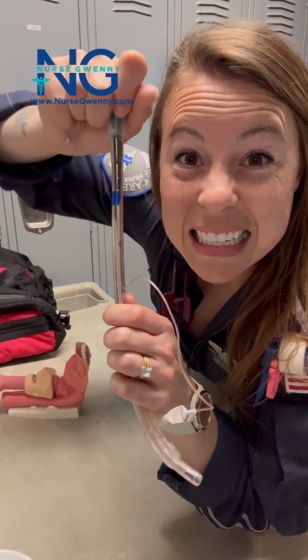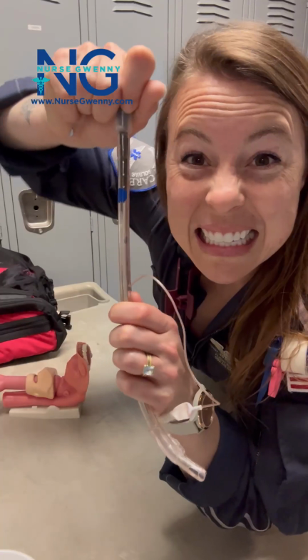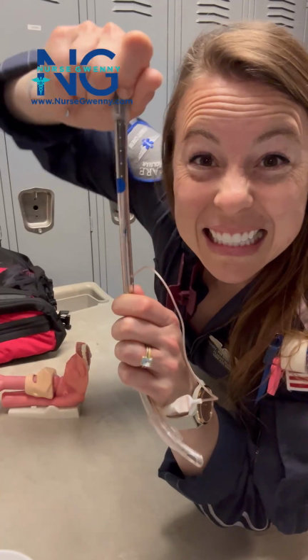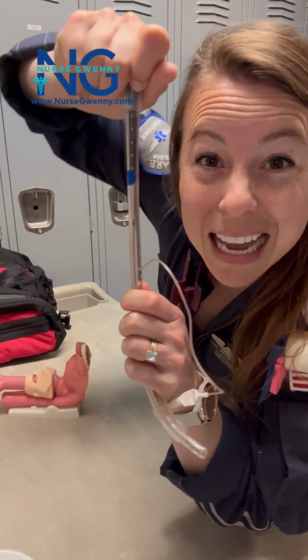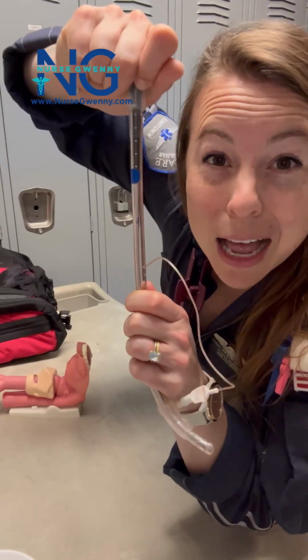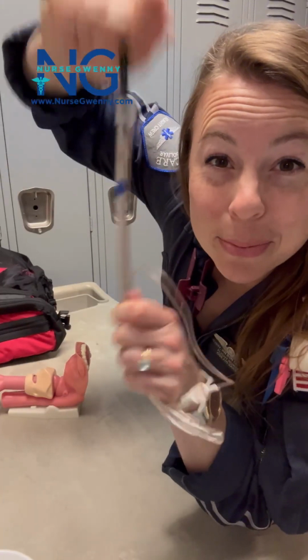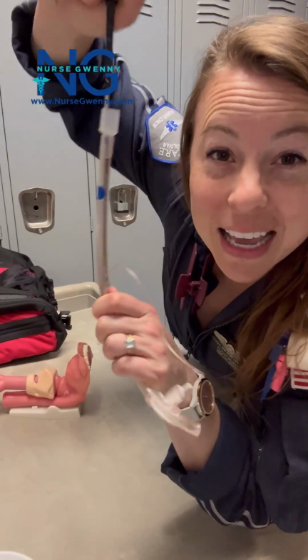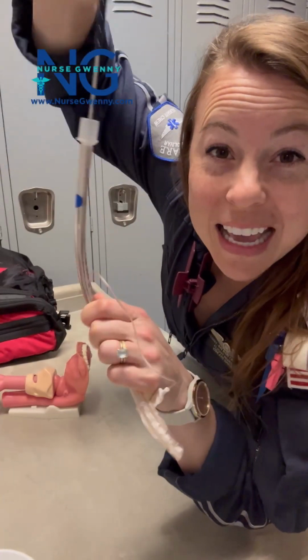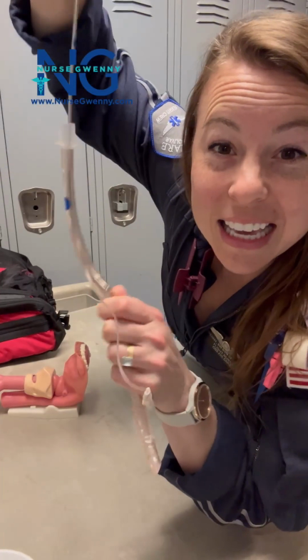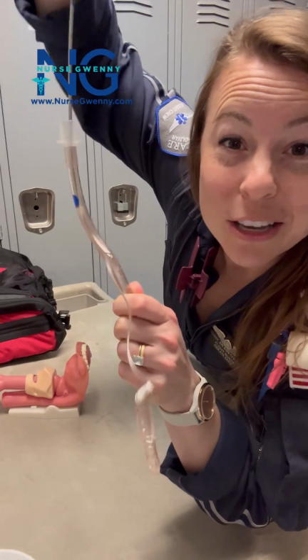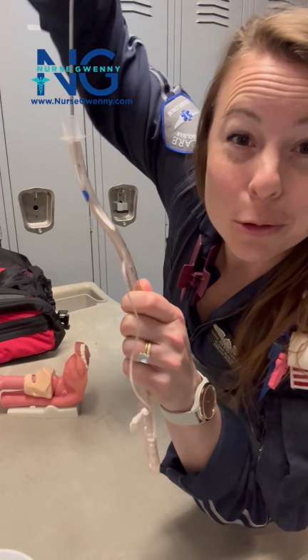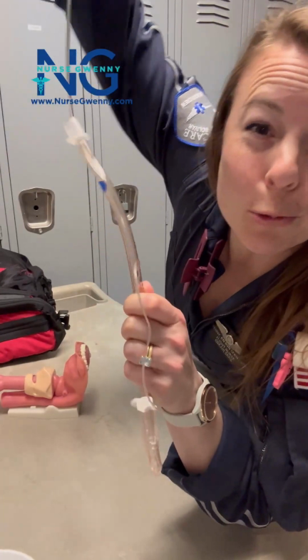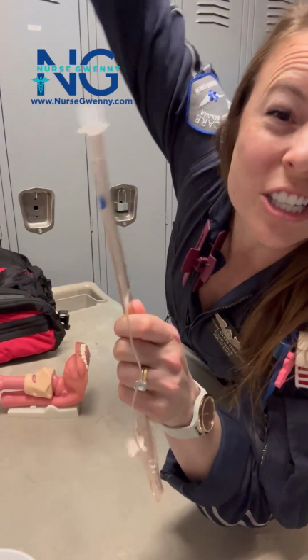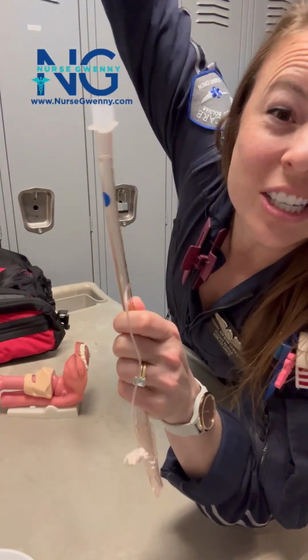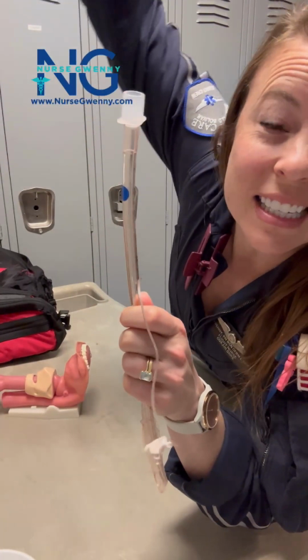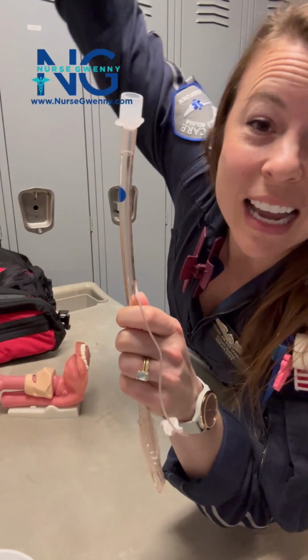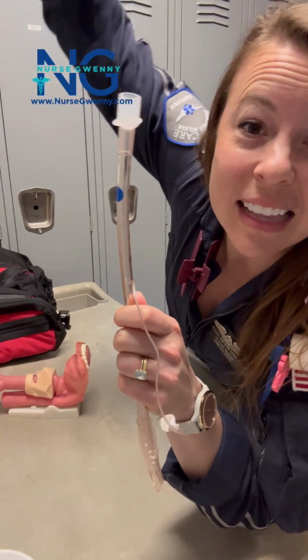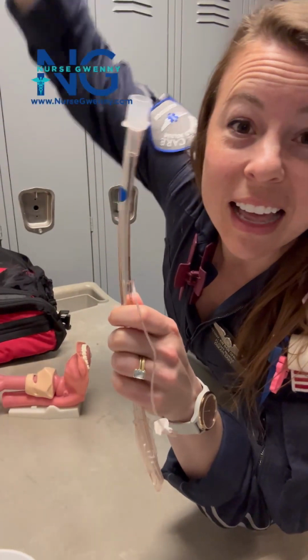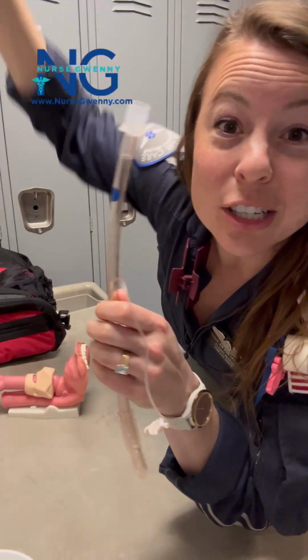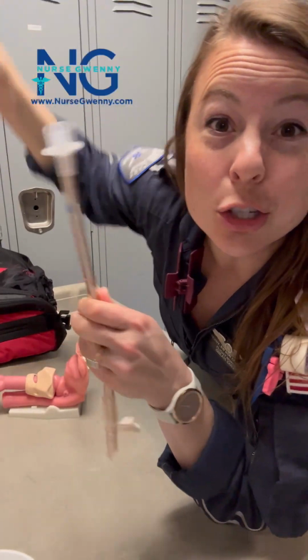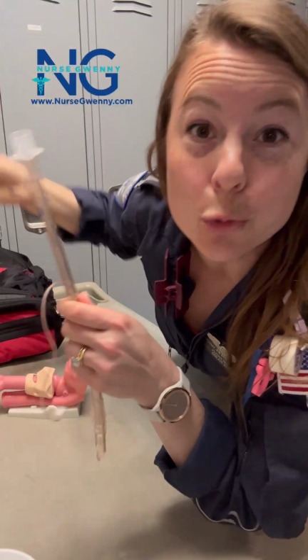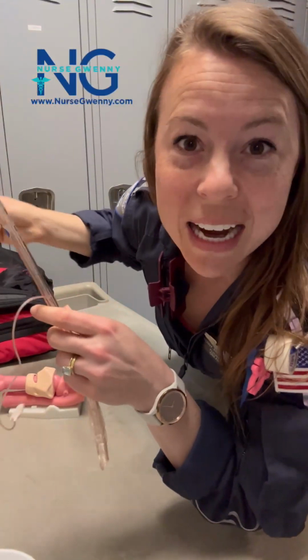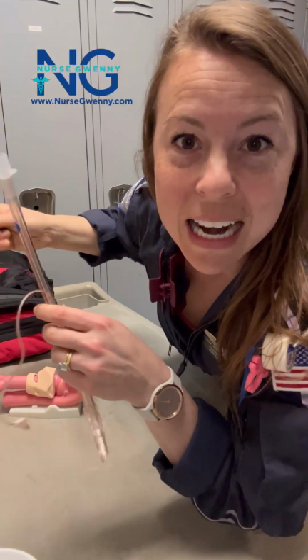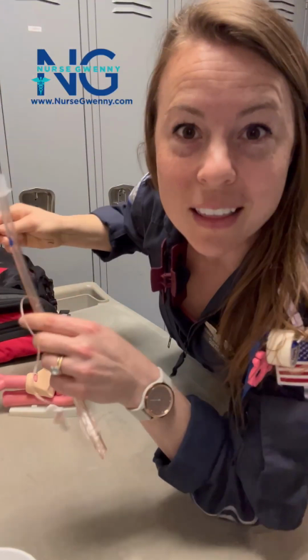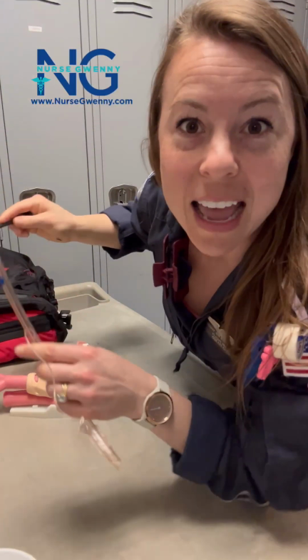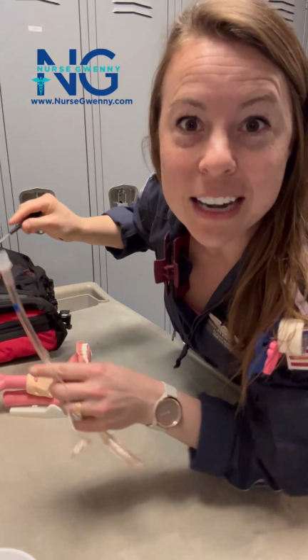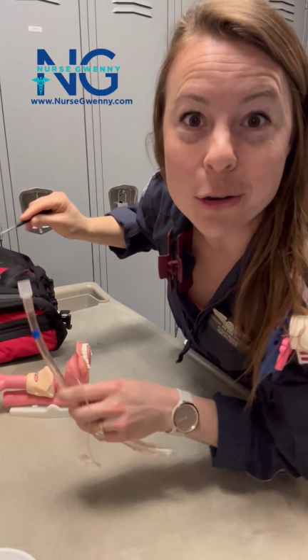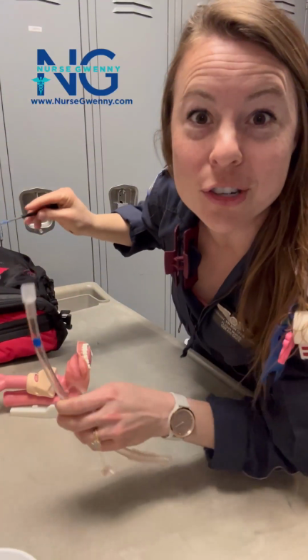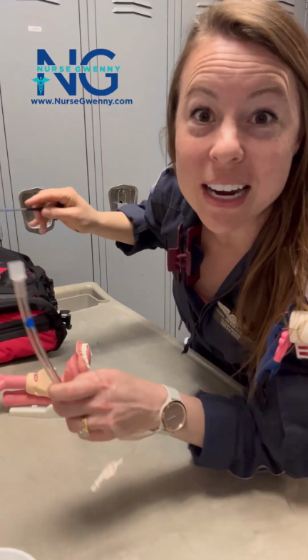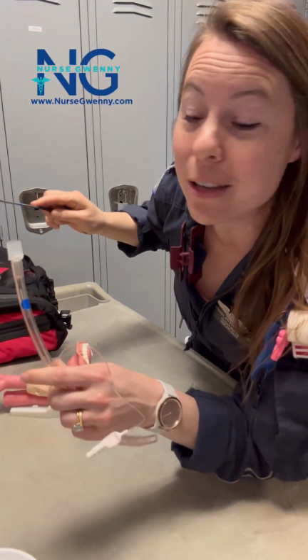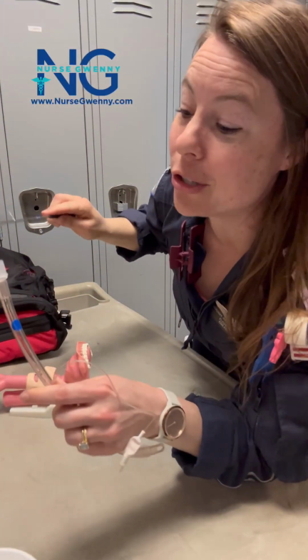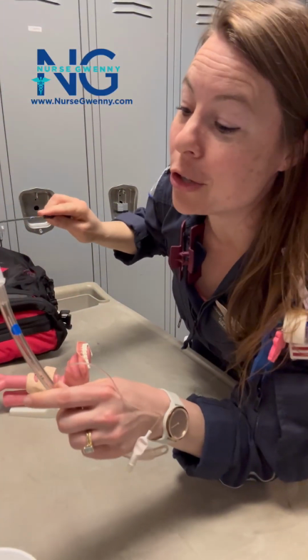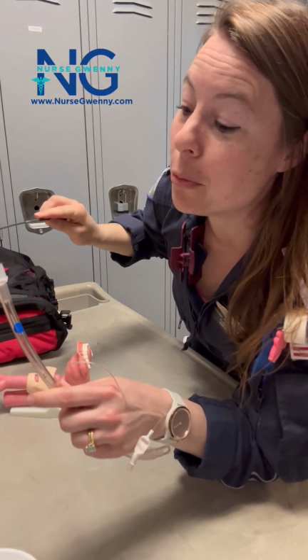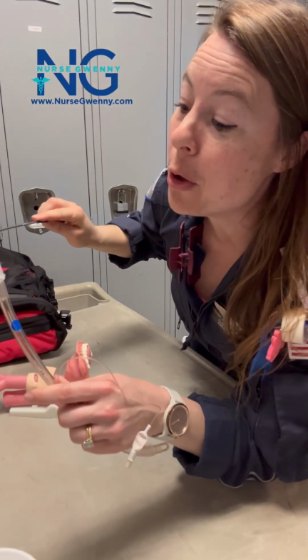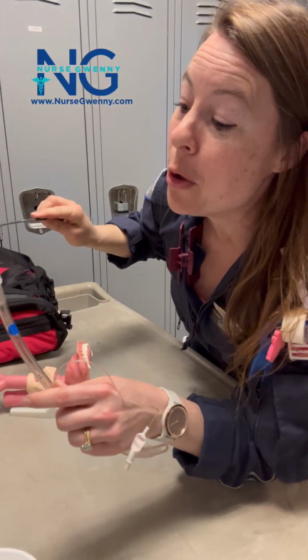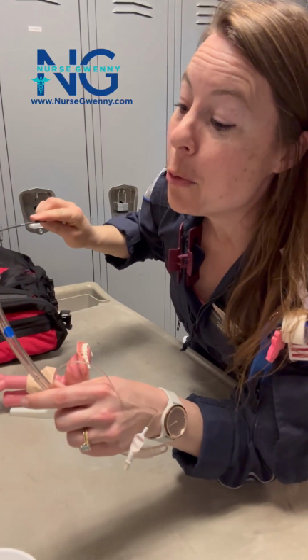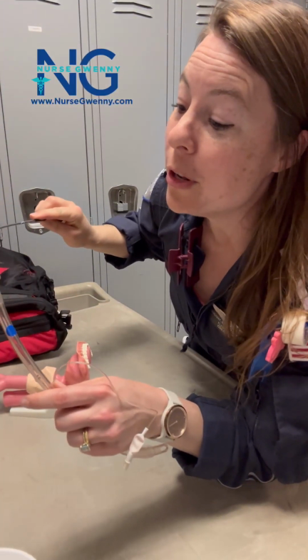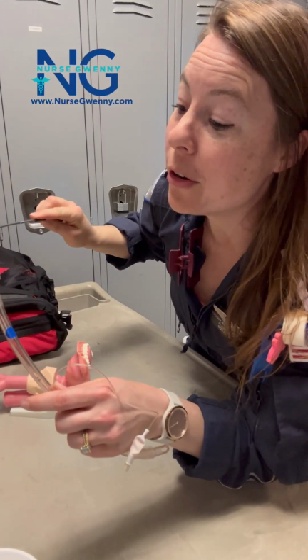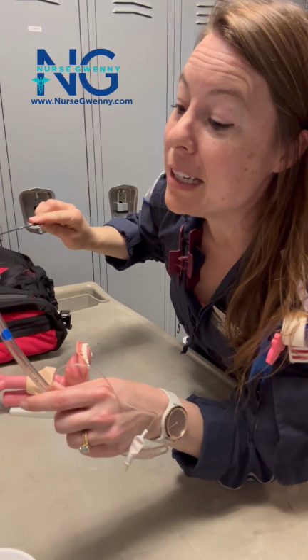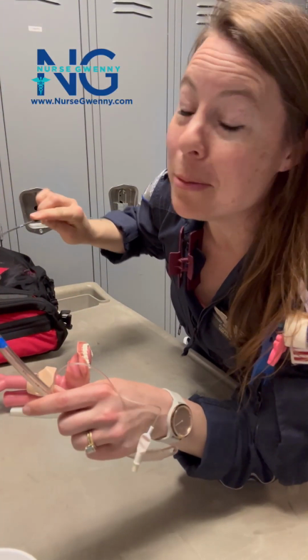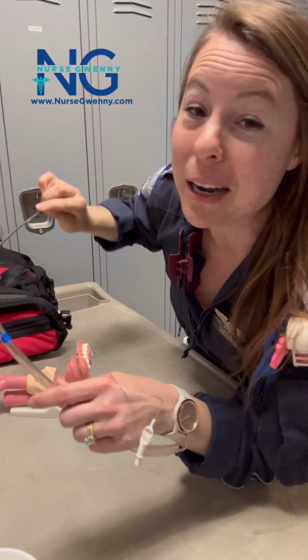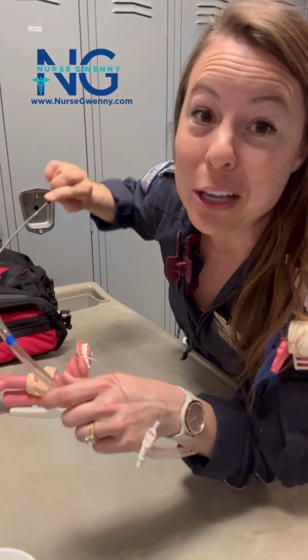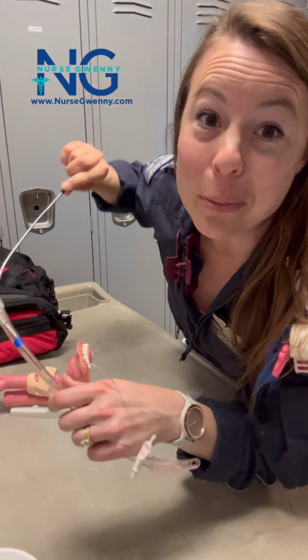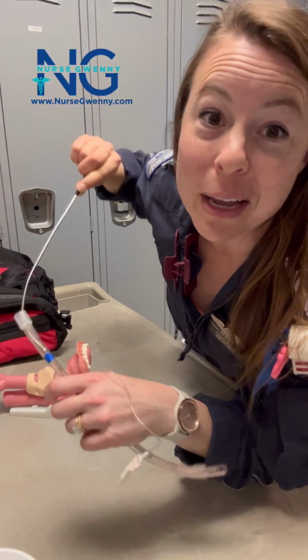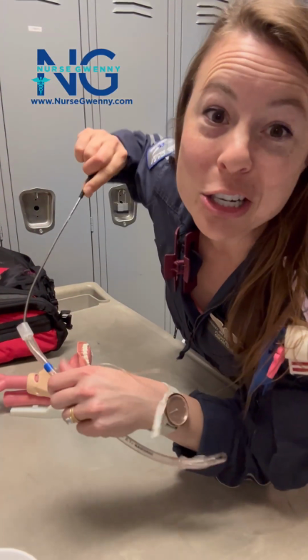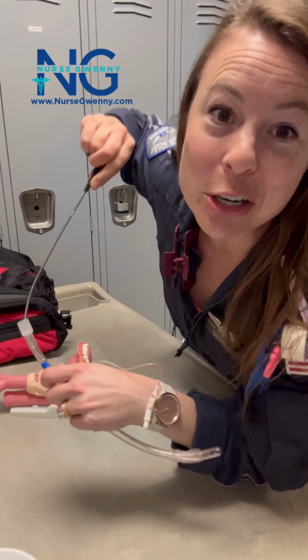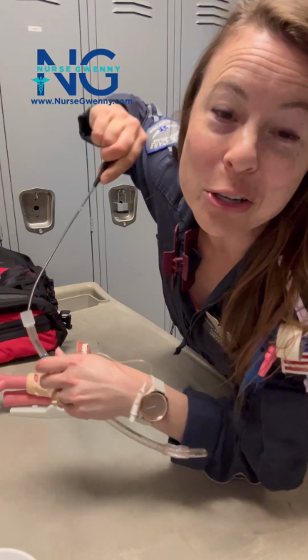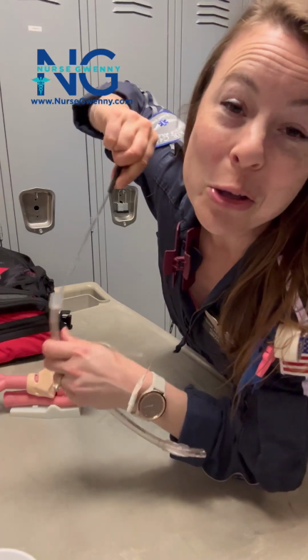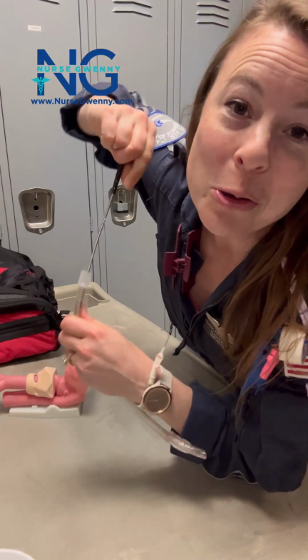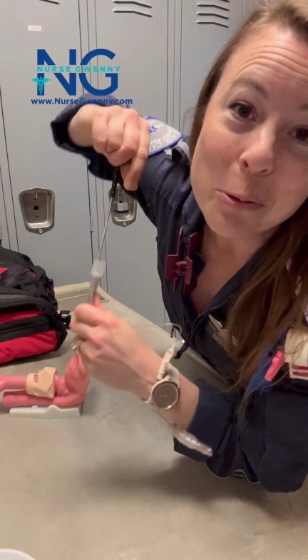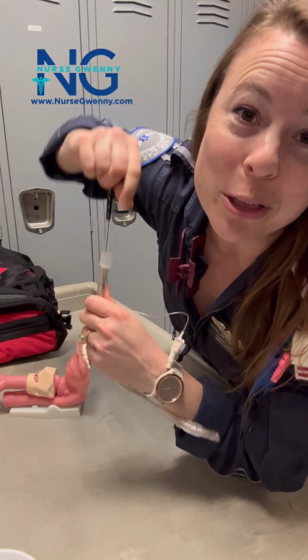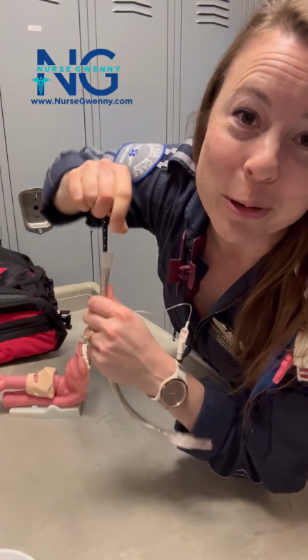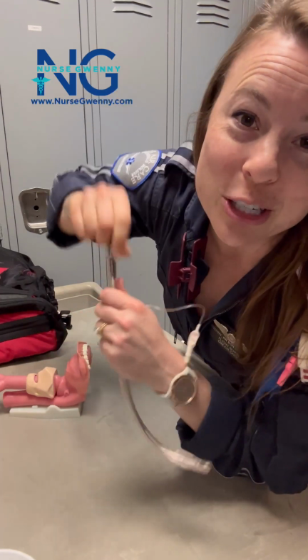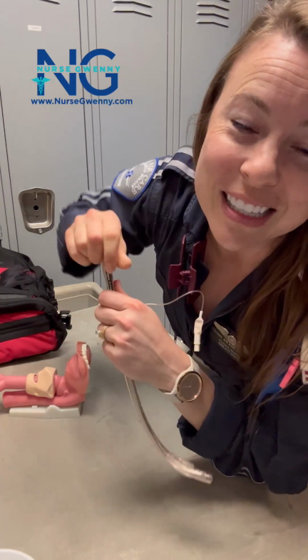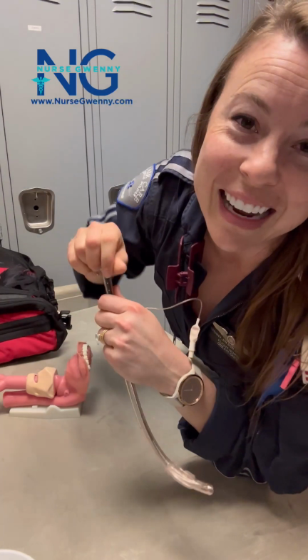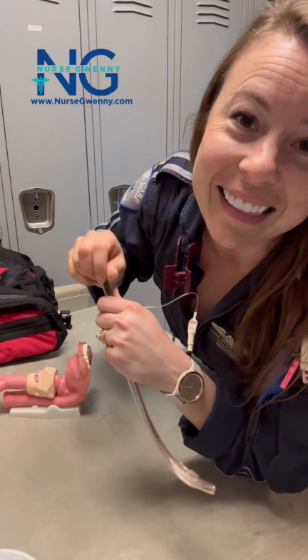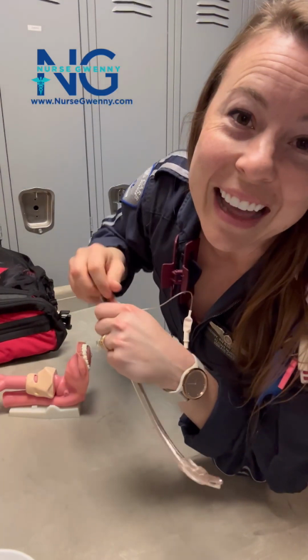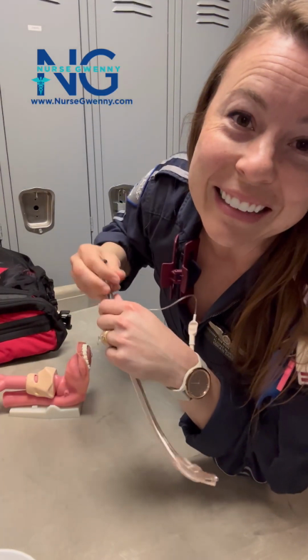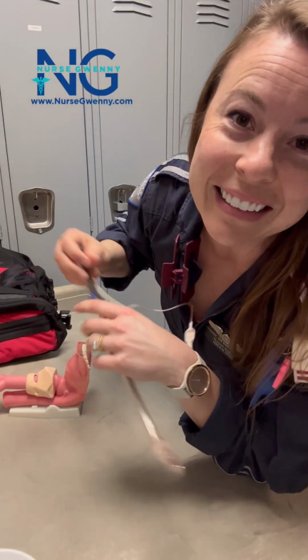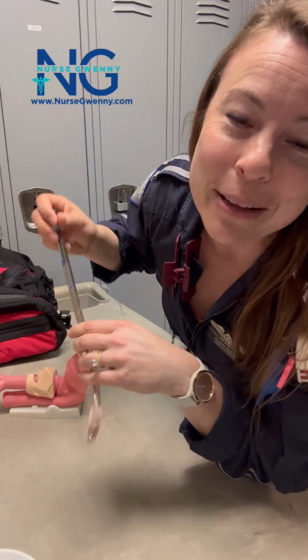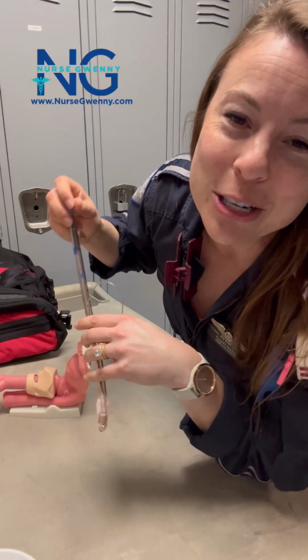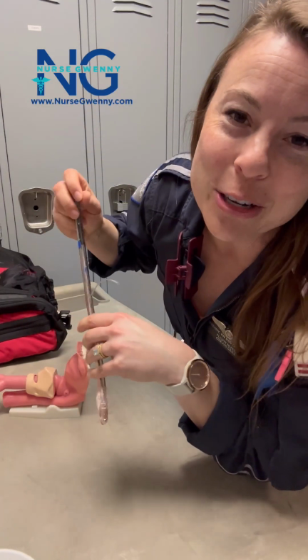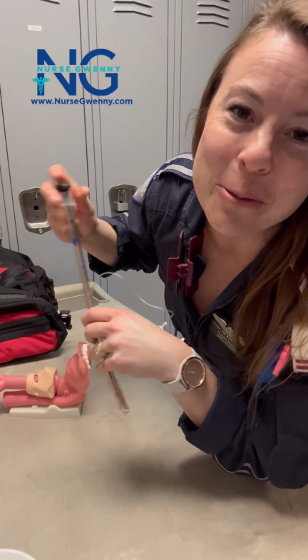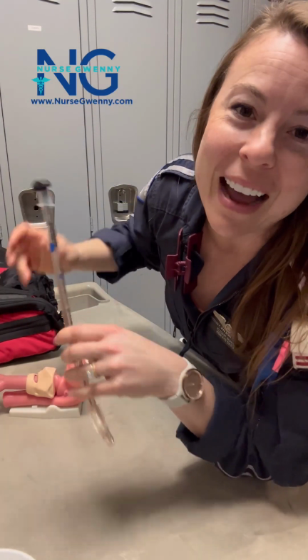Stop yanking your rigid stylet straight out of the endotracheal tube when you're intubating your patient with a rigid stylet. Let me show you why.